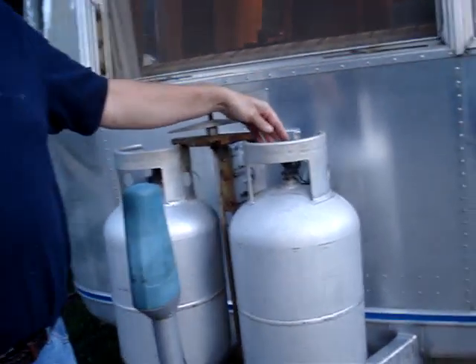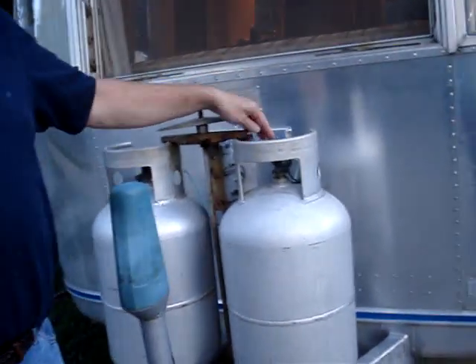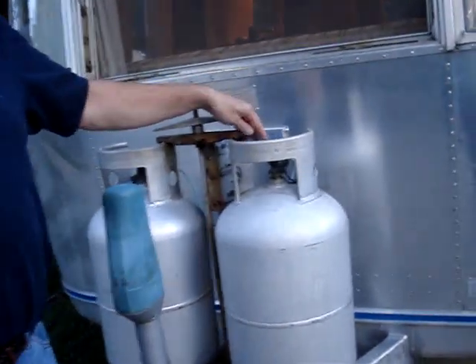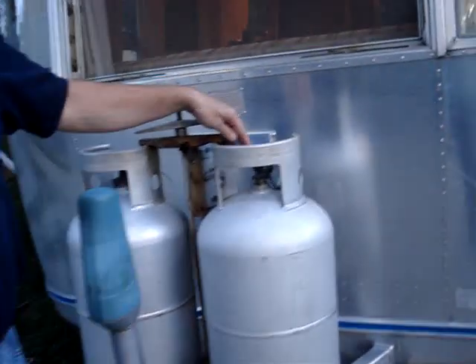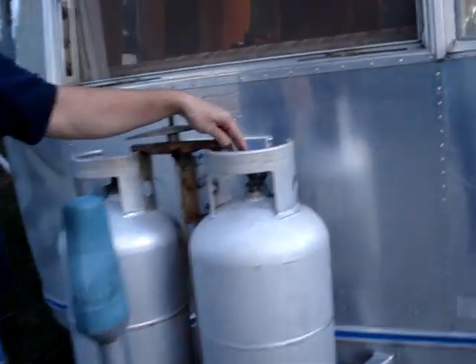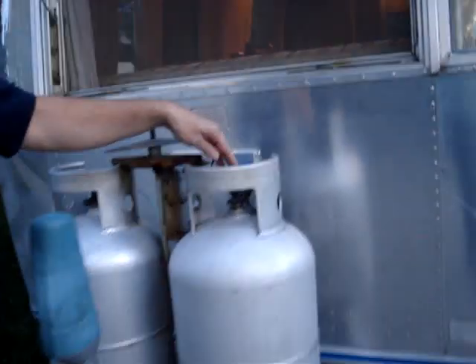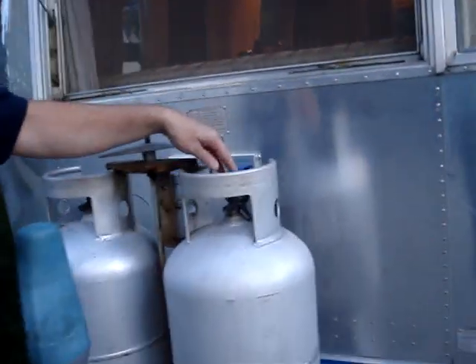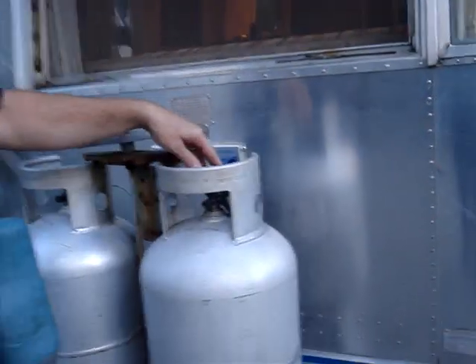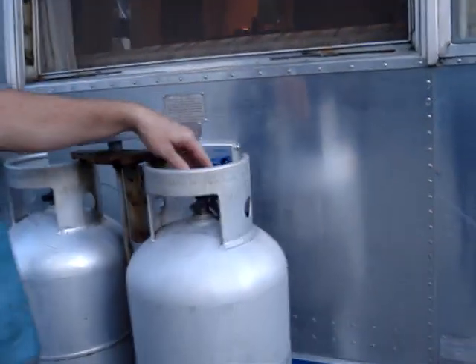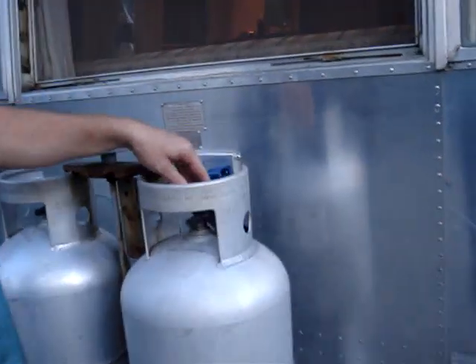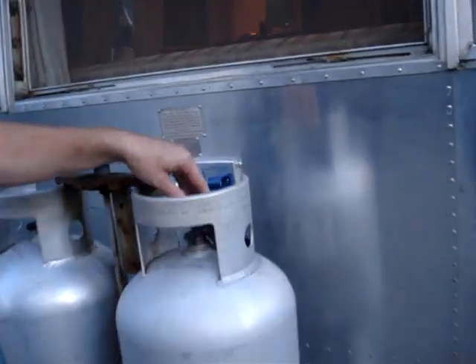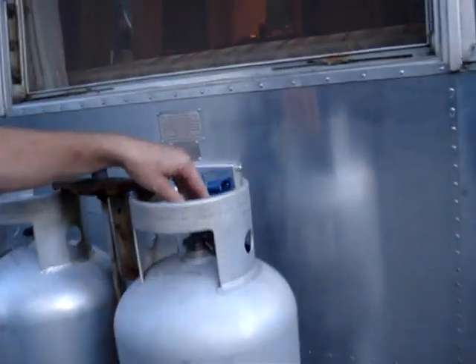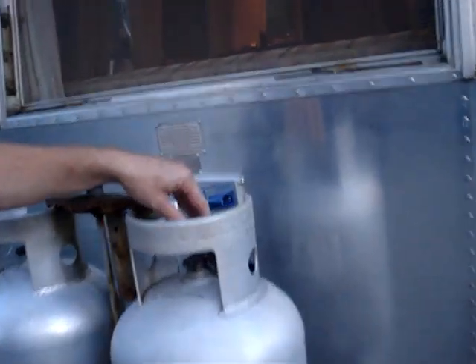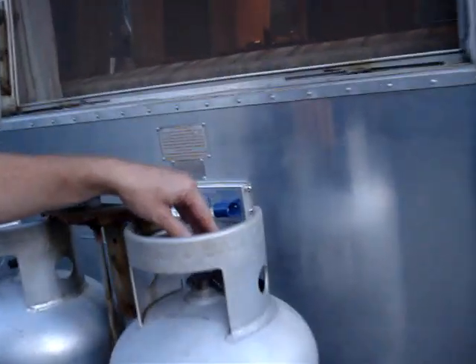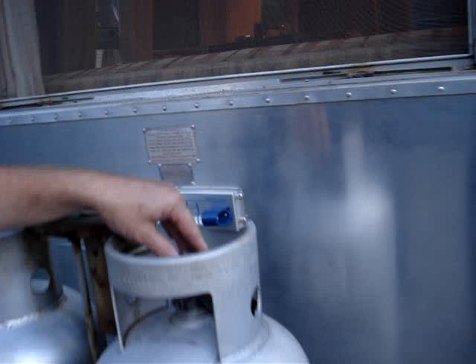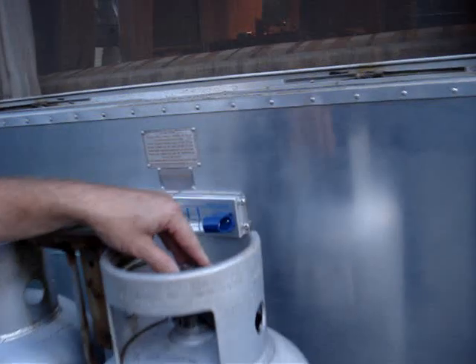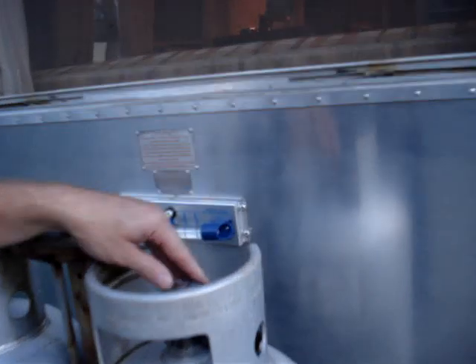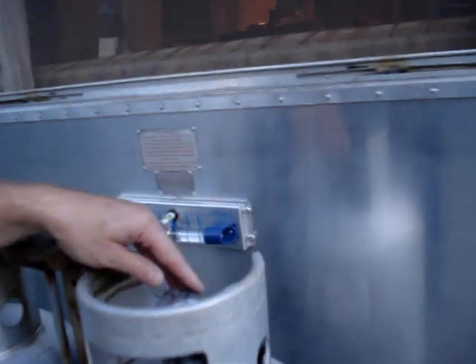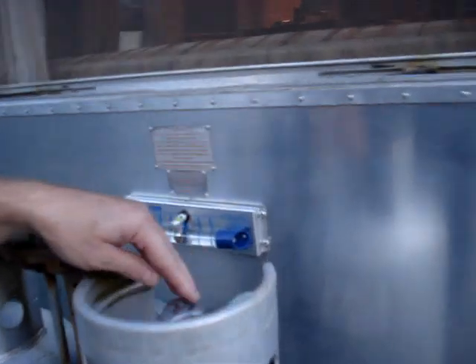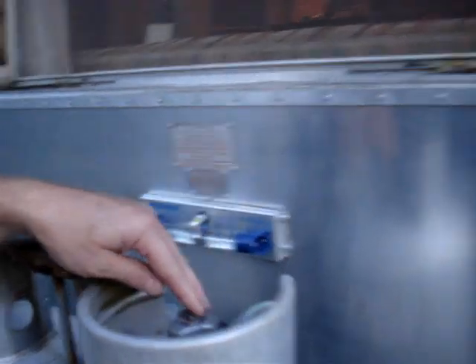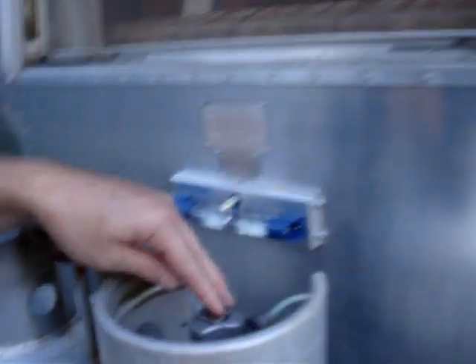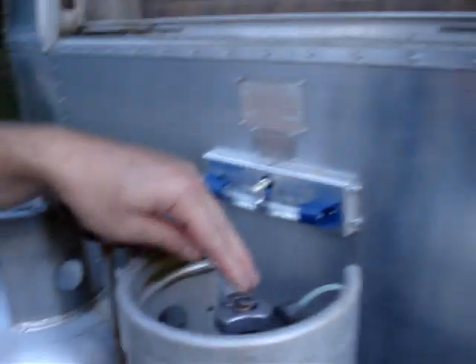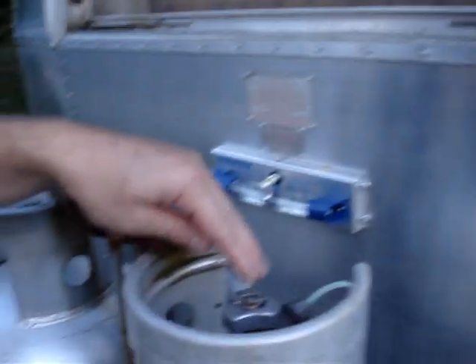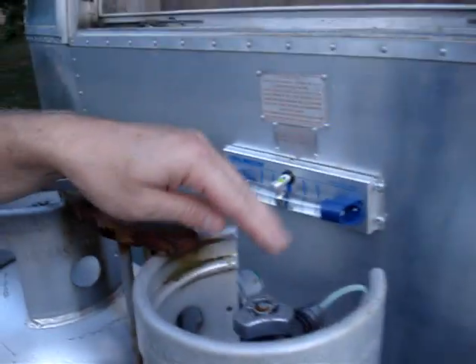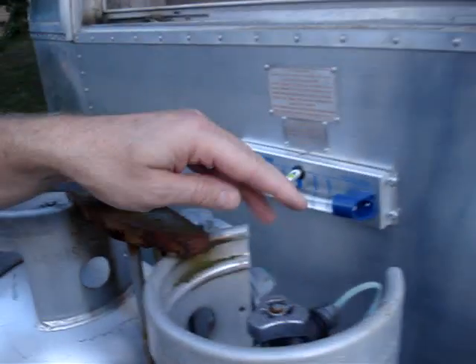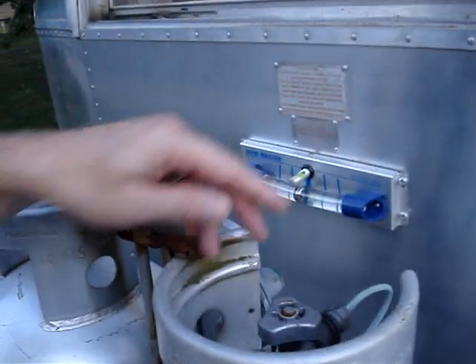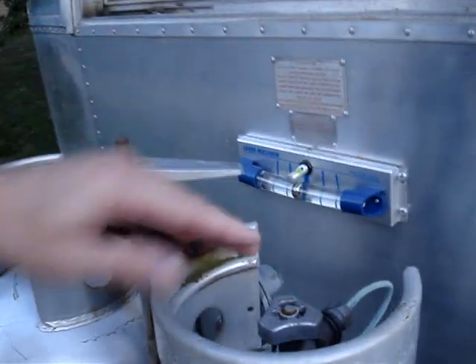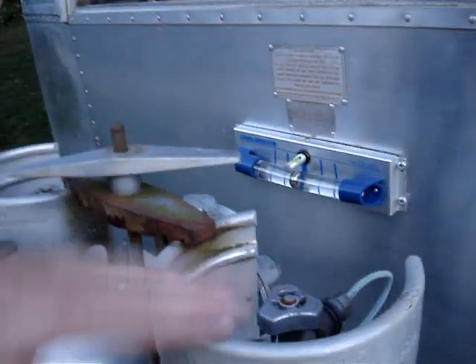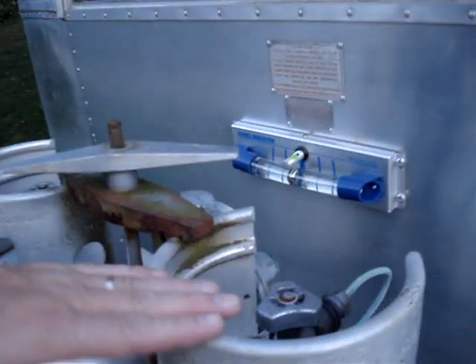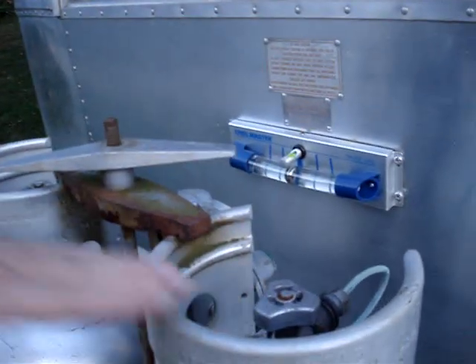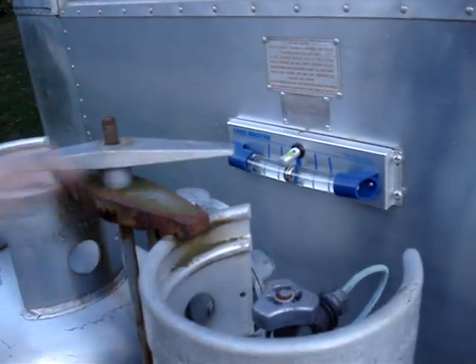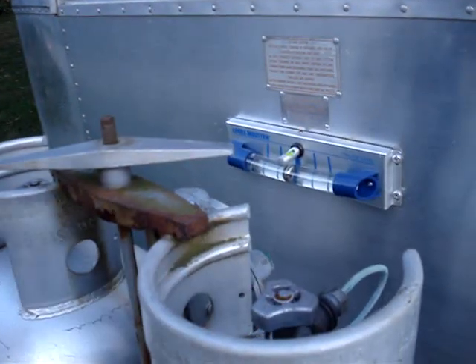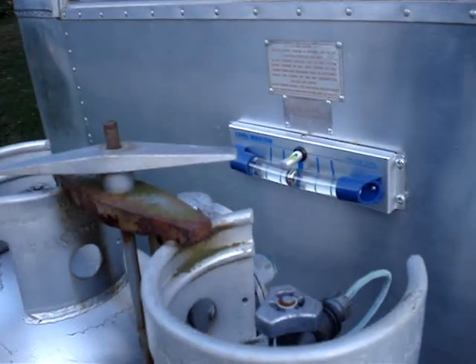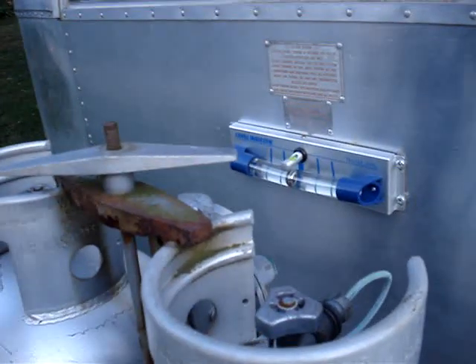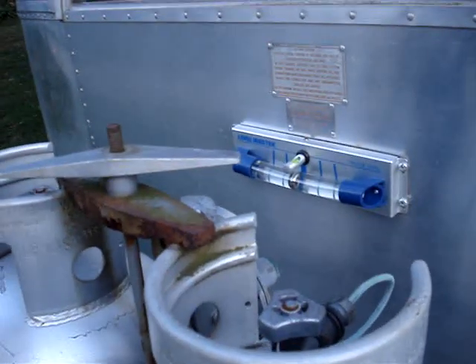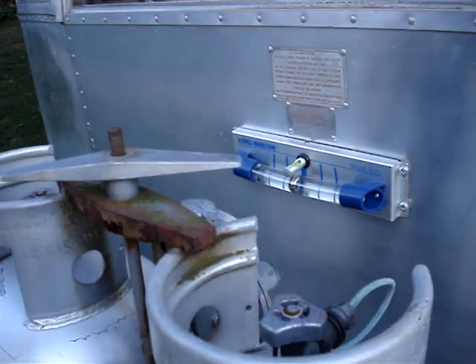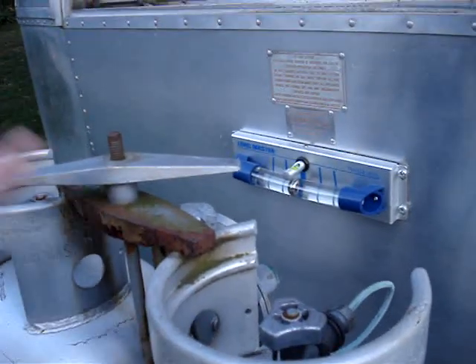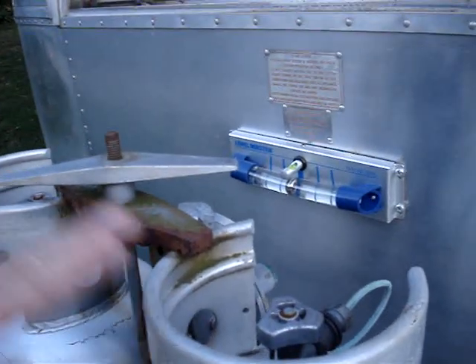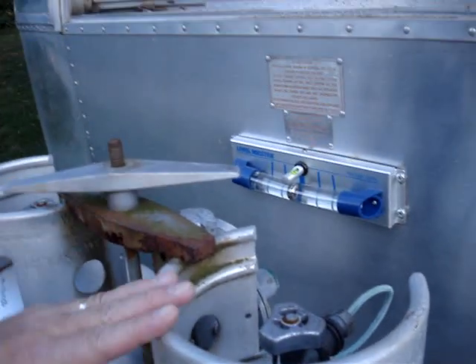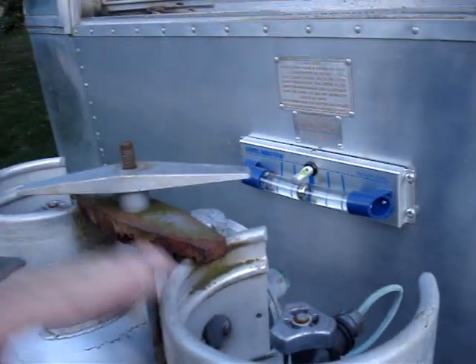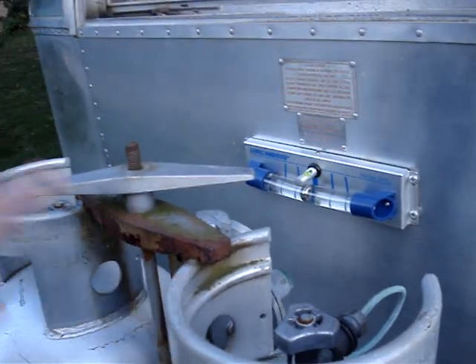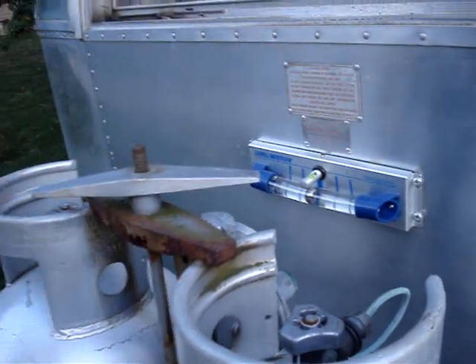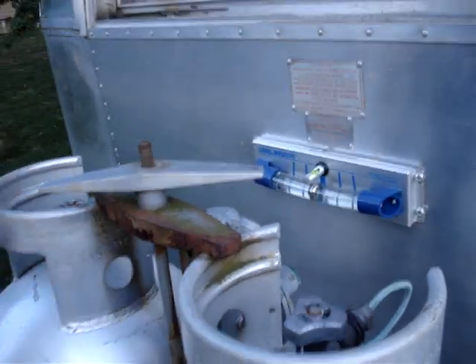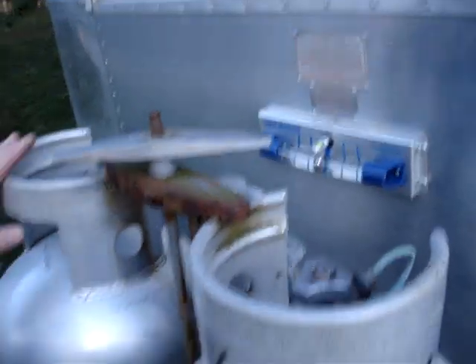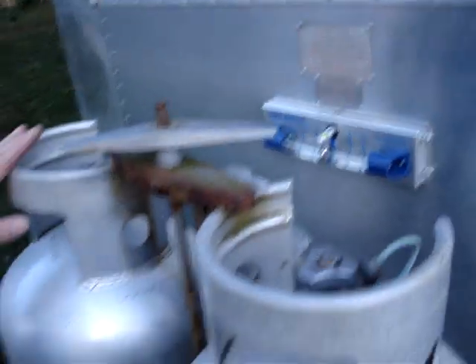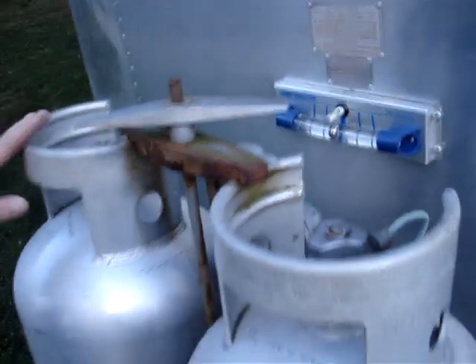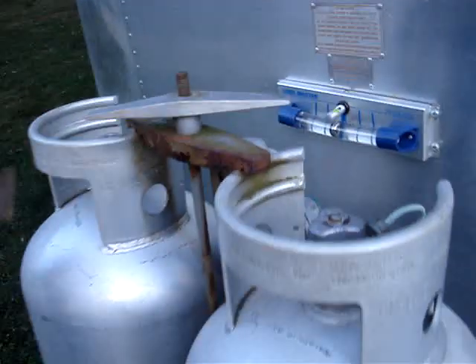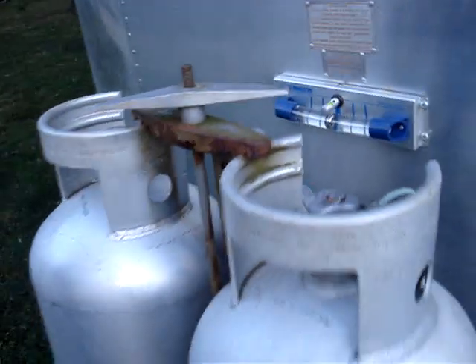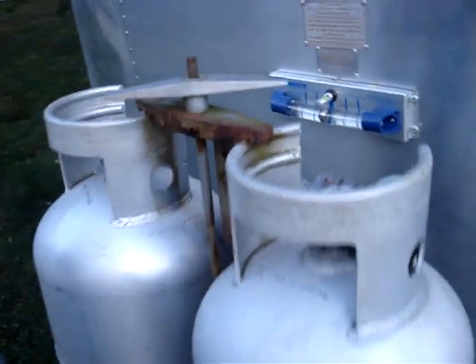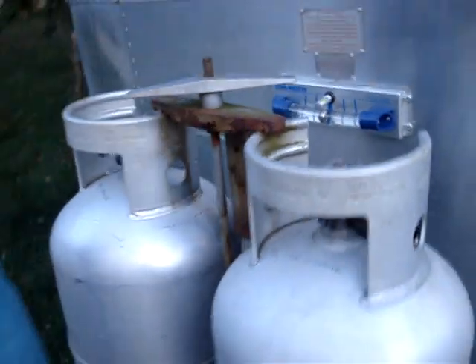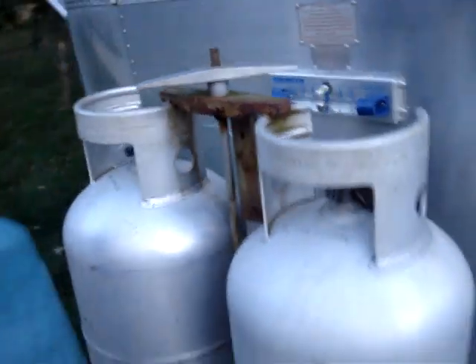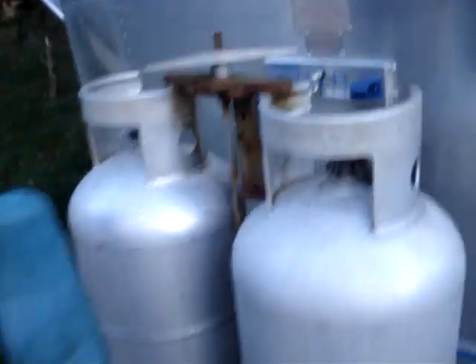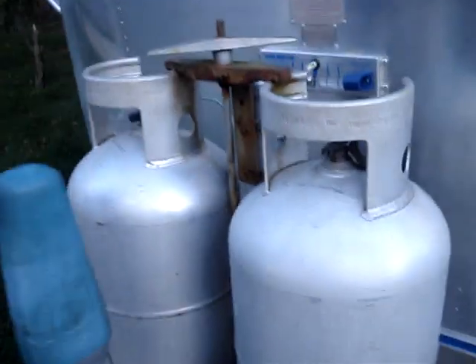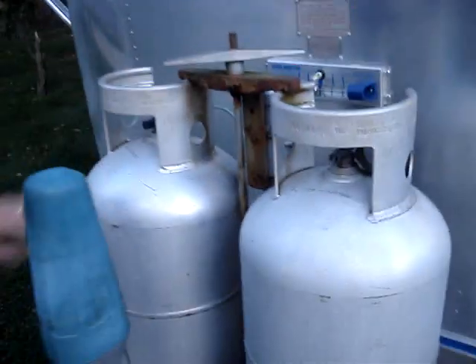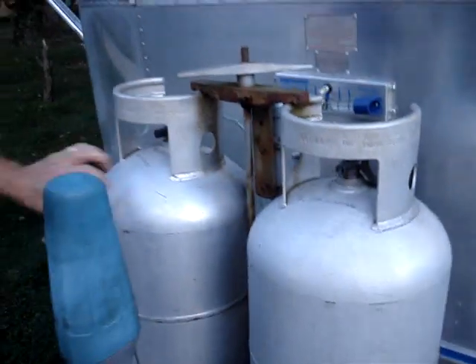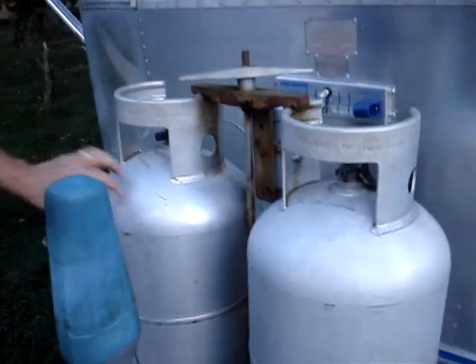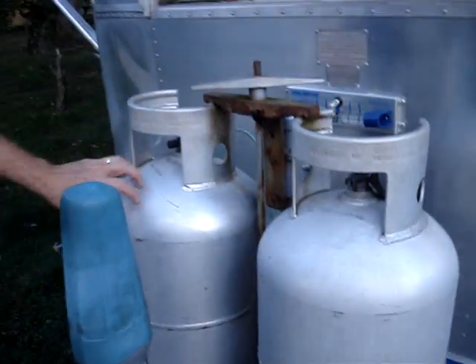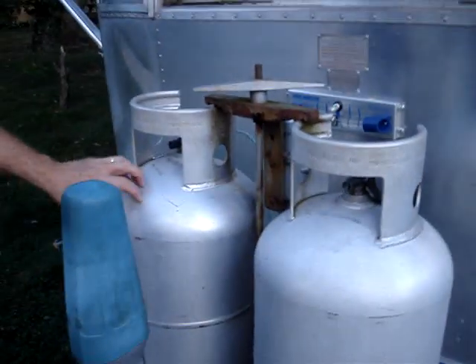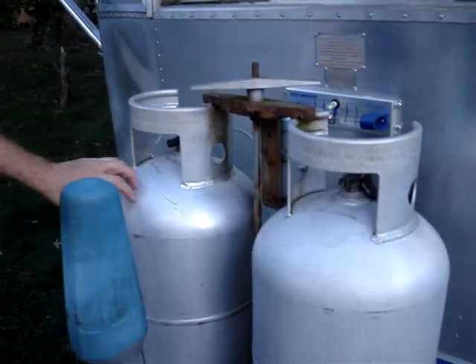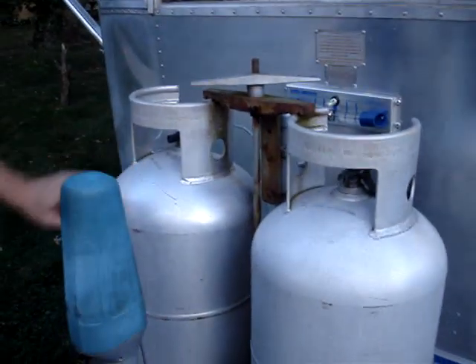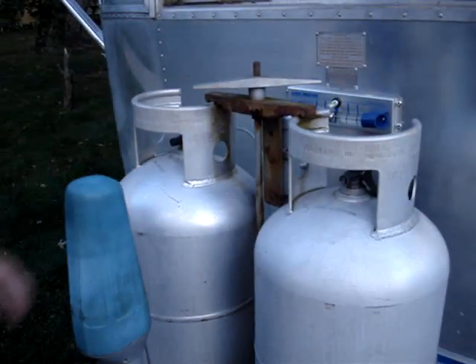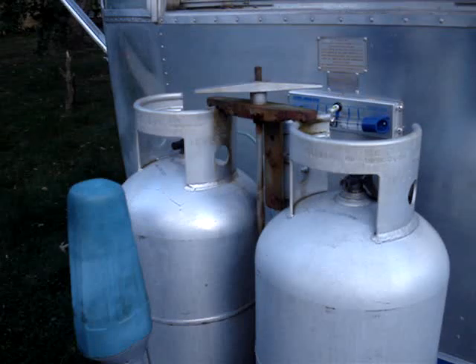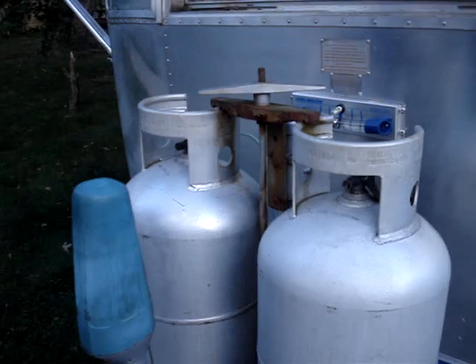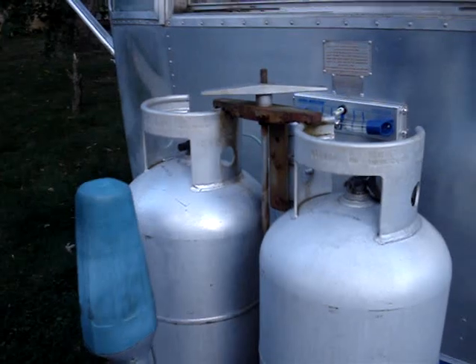Each bottle is probably about 250 bucks. These have been changed — these are all new now too. The aluminum ones.